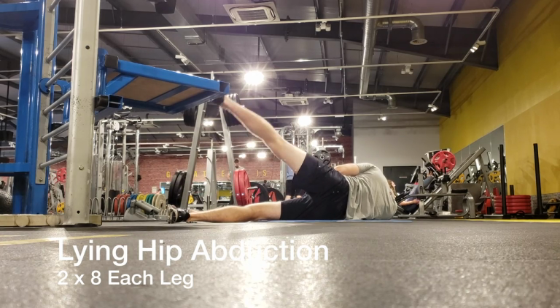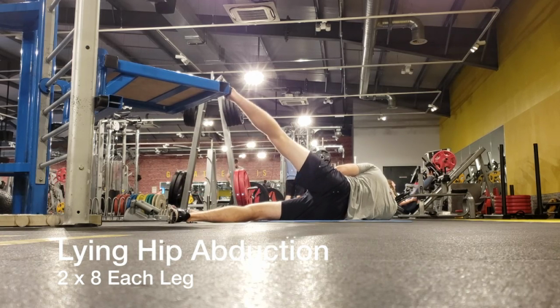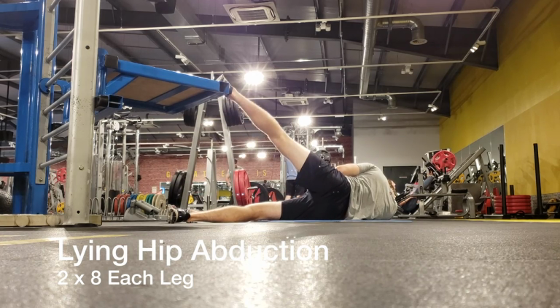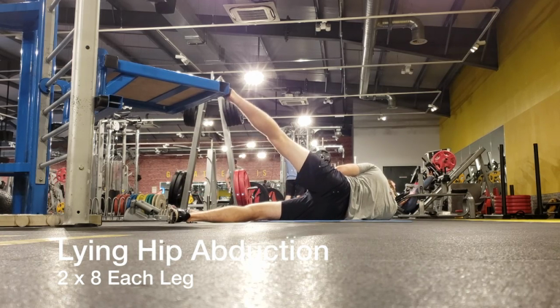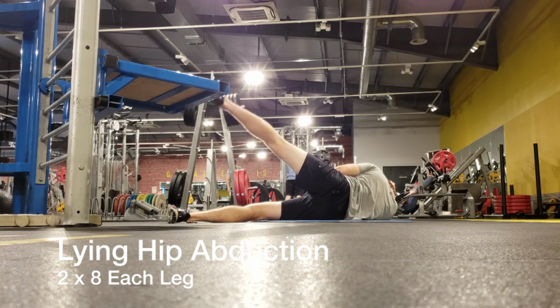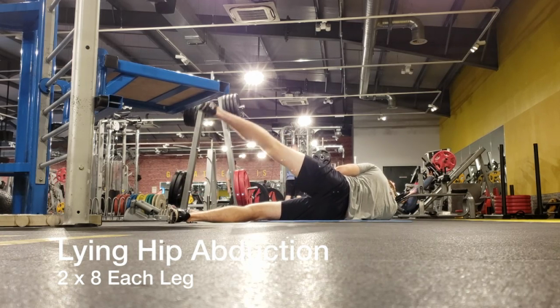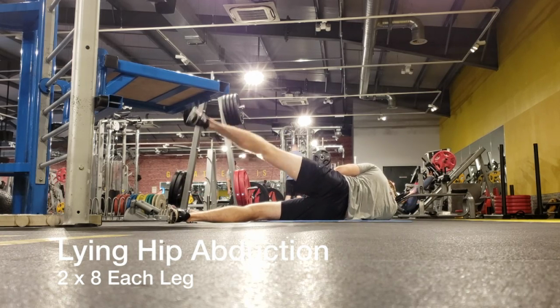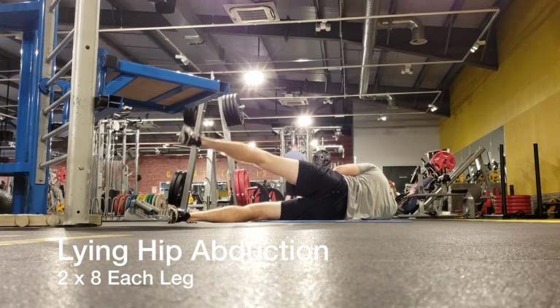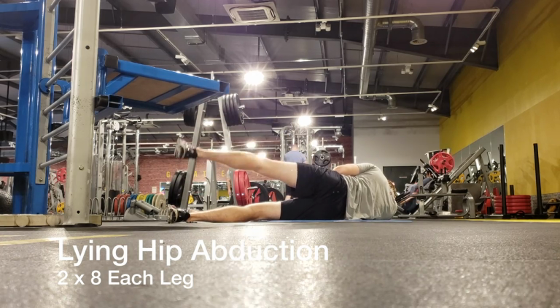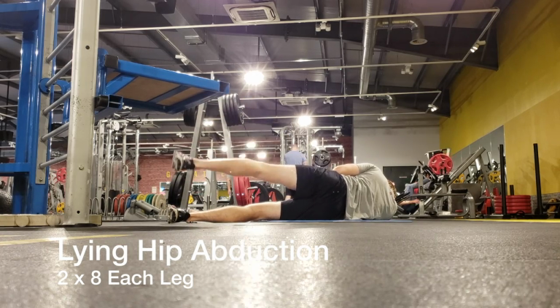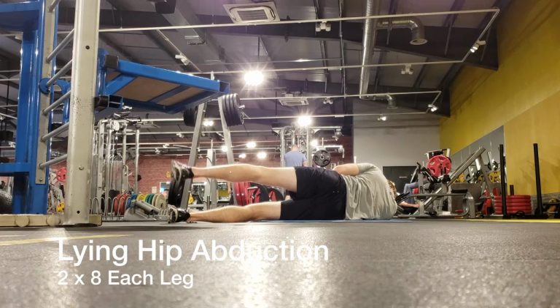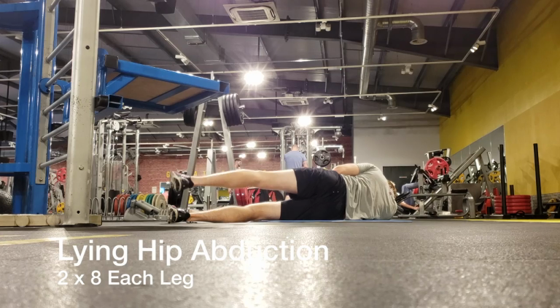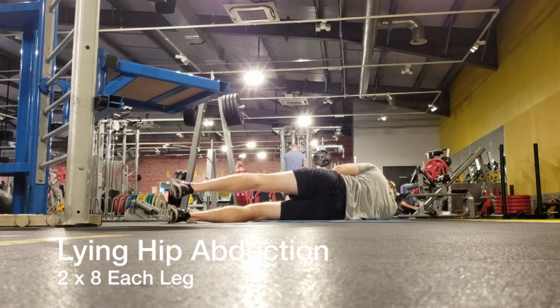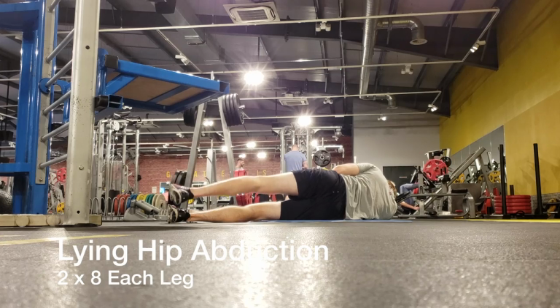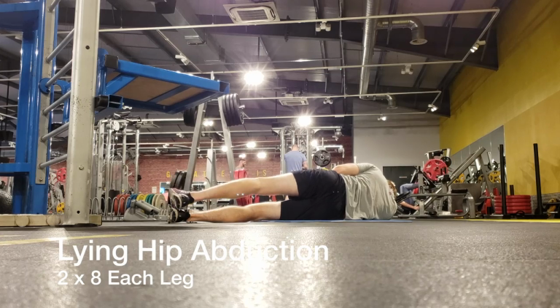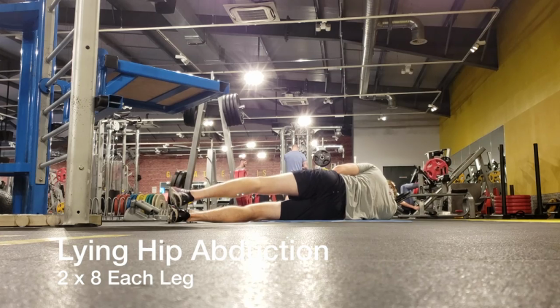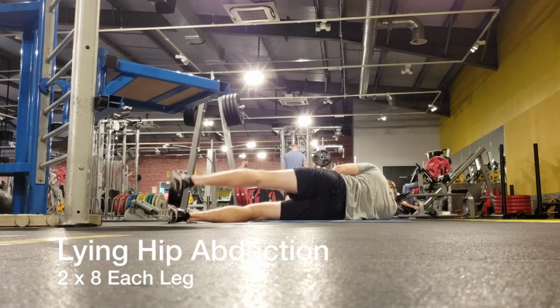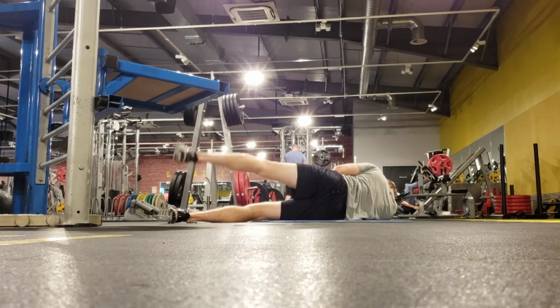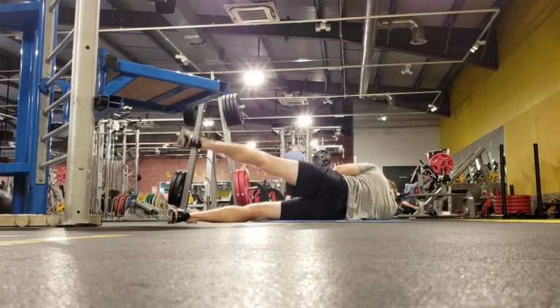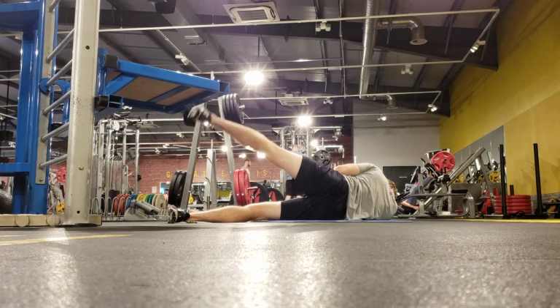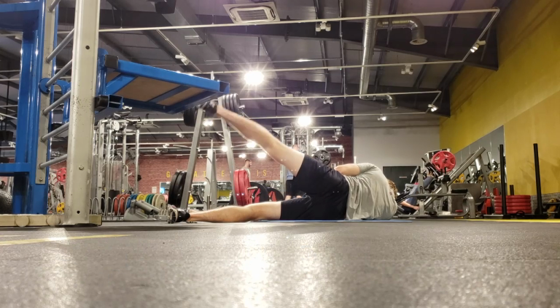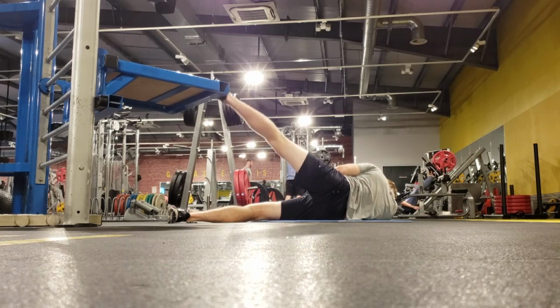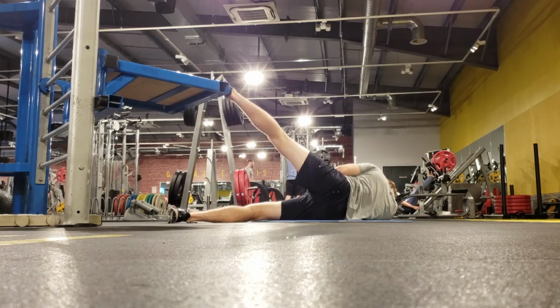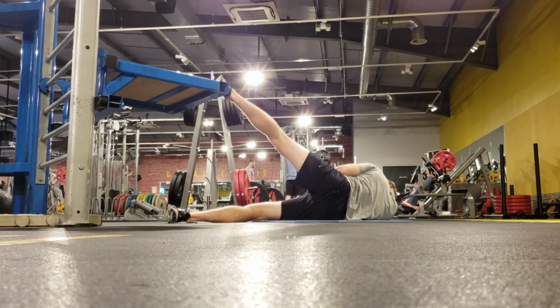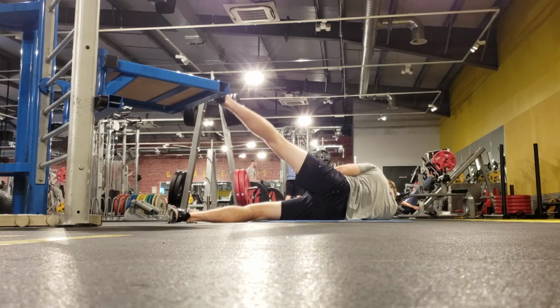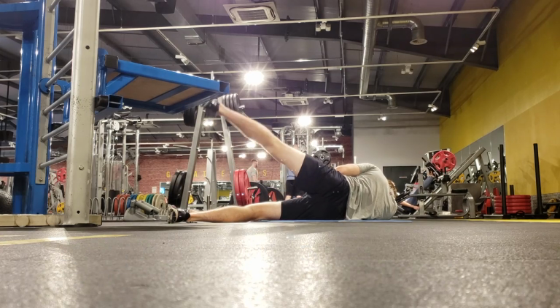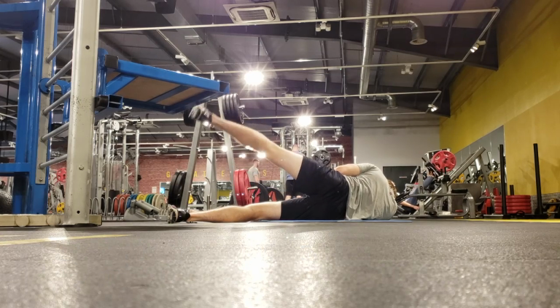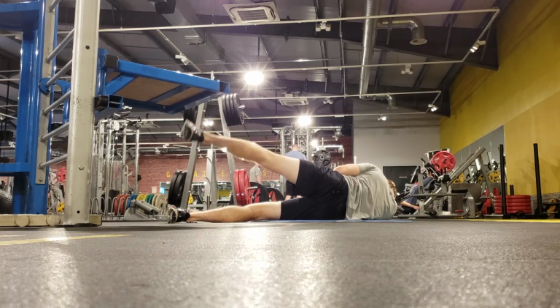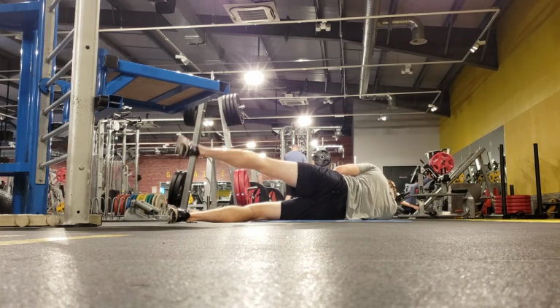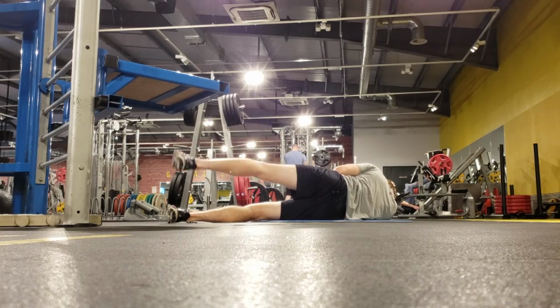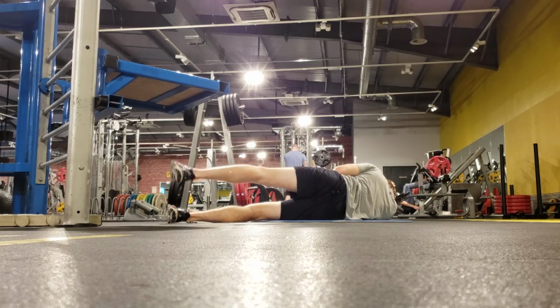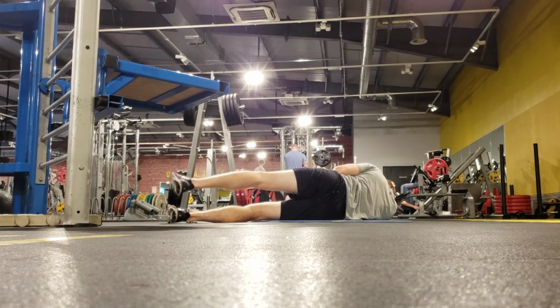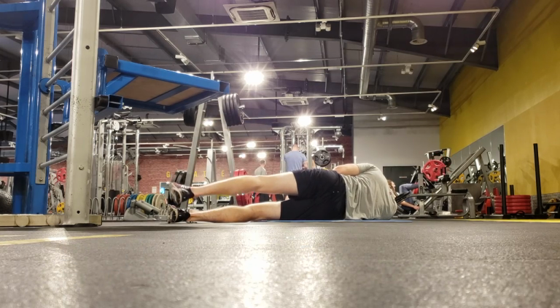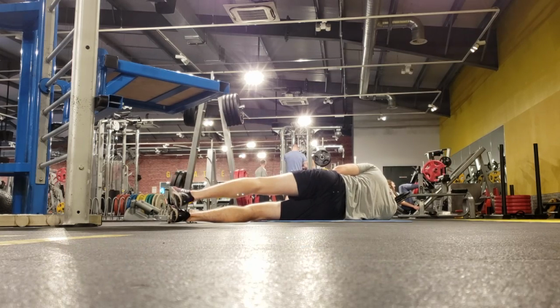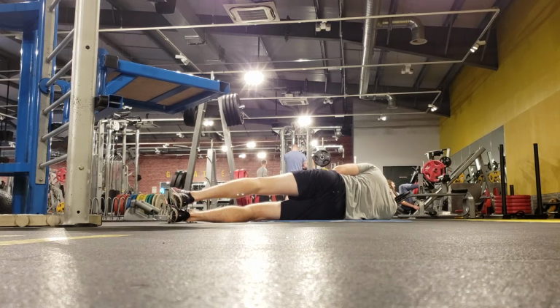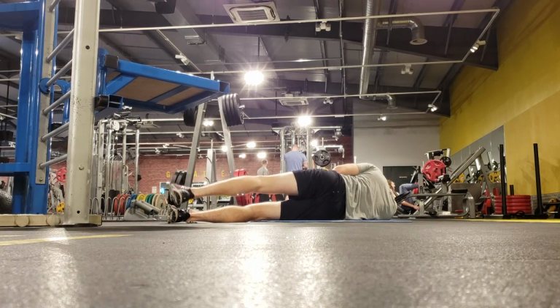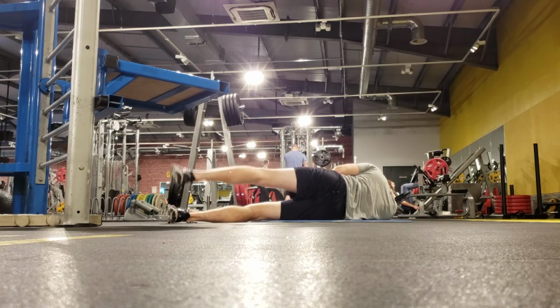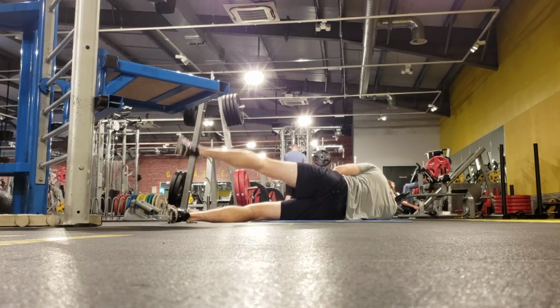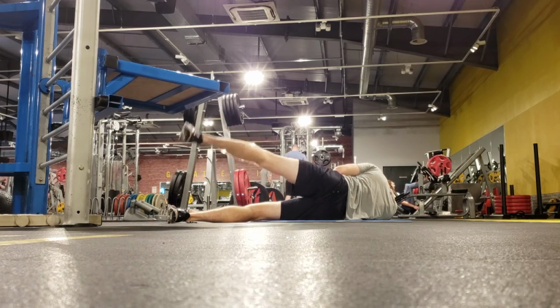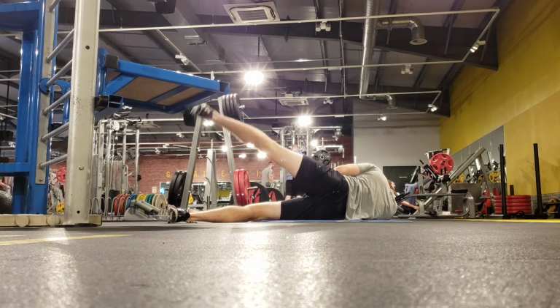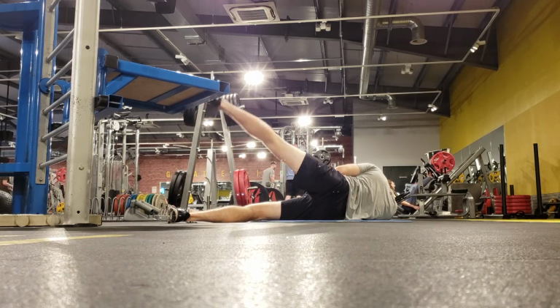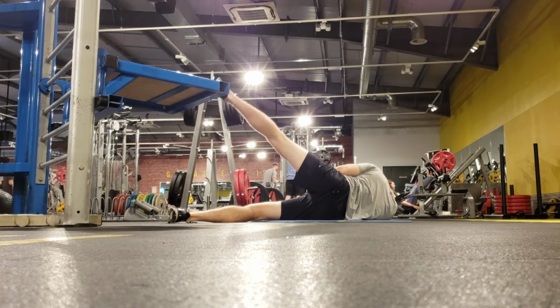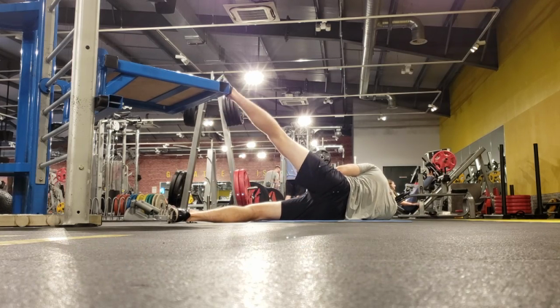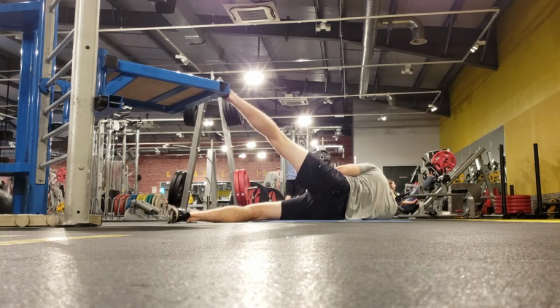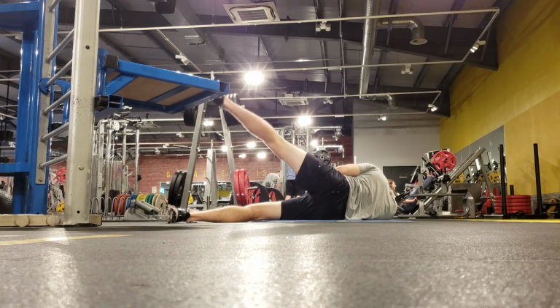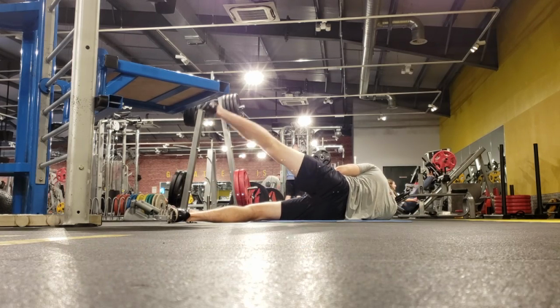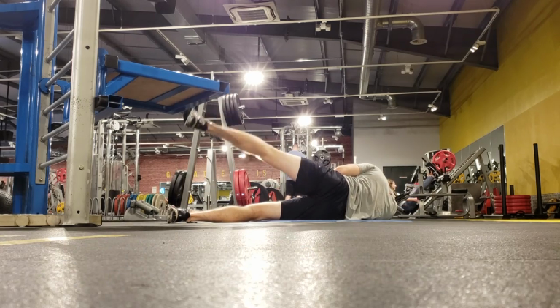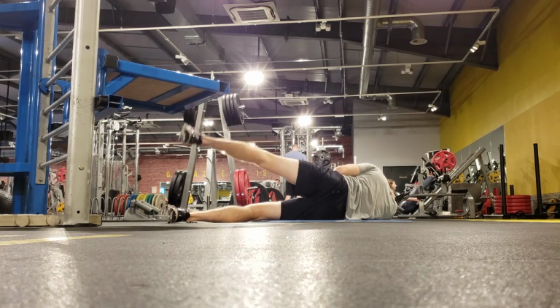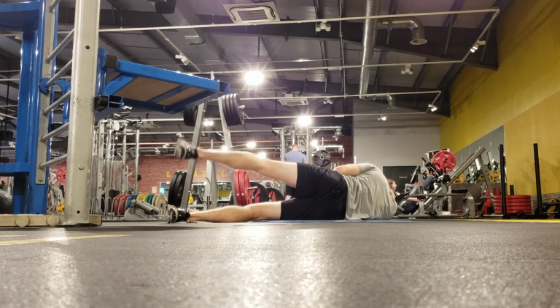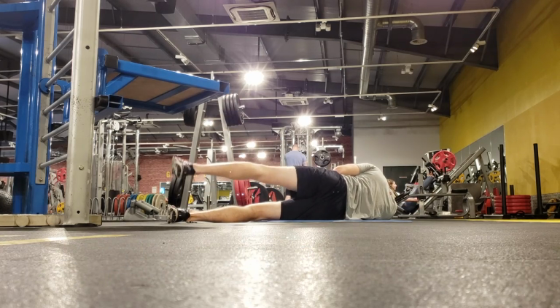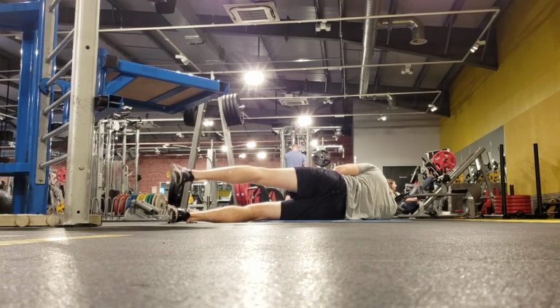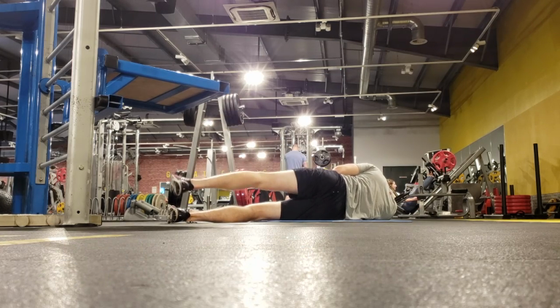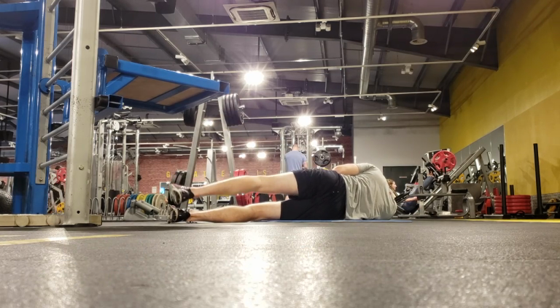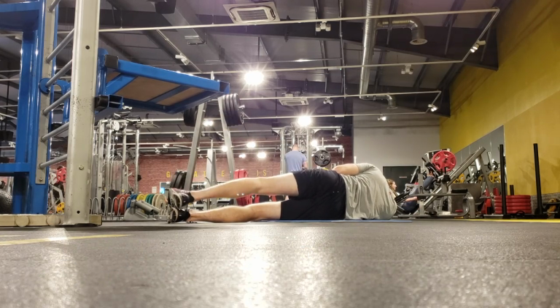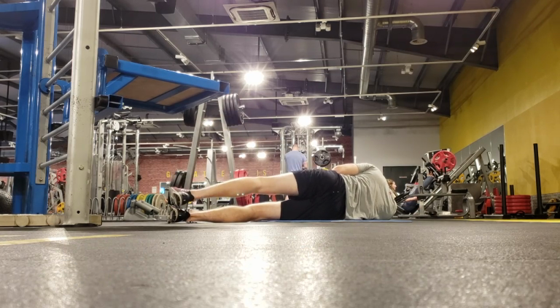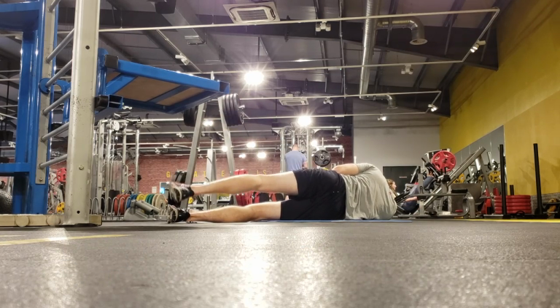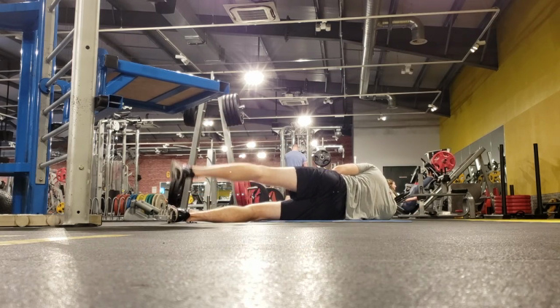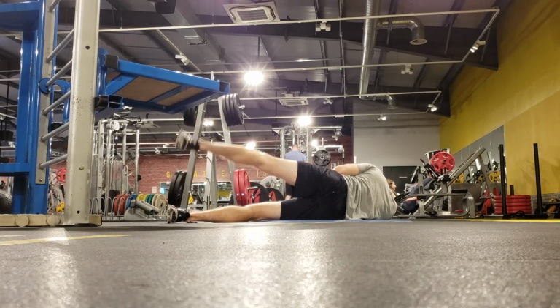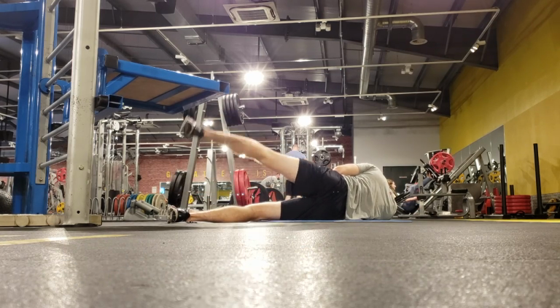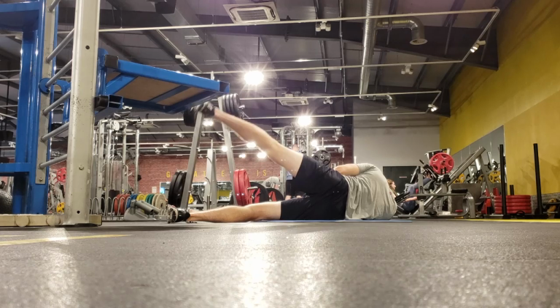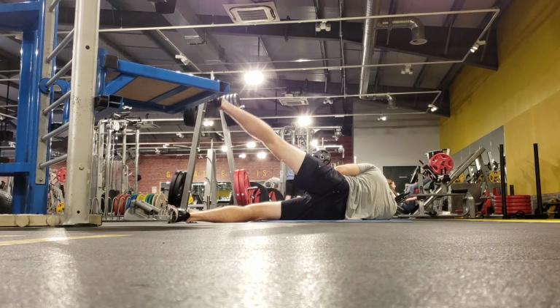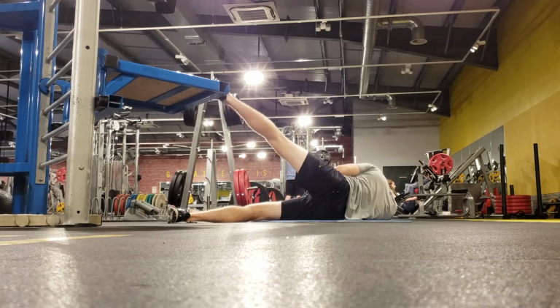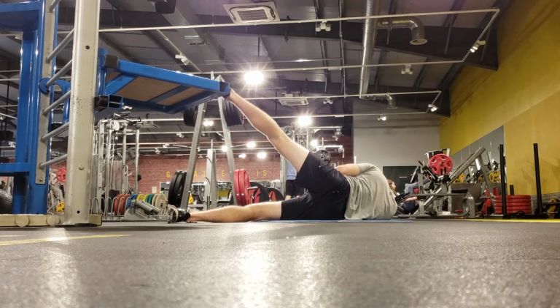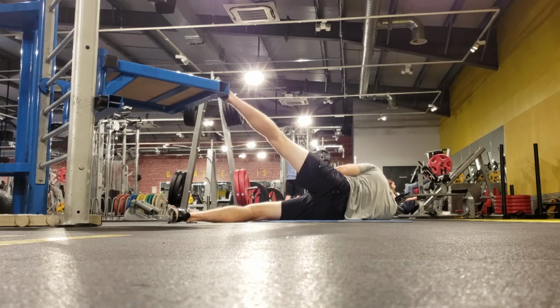Now focusing on the abductor — the outside of my hips — same idea: two or three seconds up, two or three seconds down.